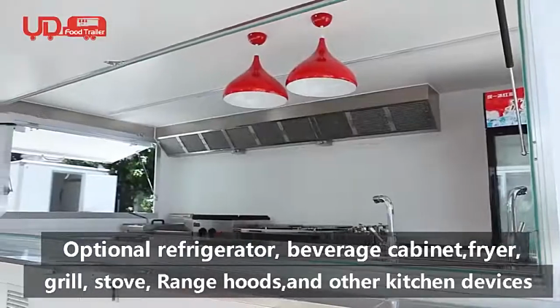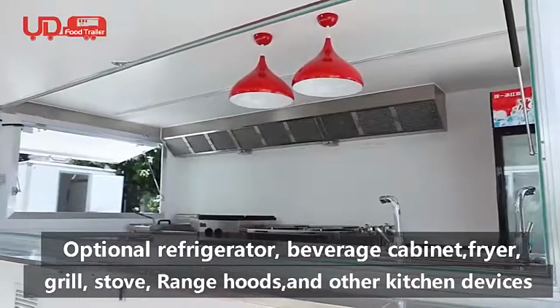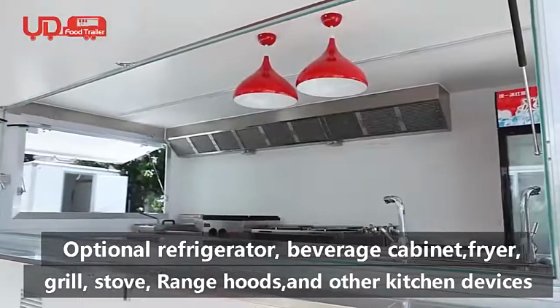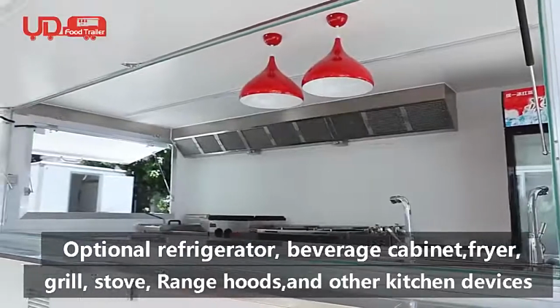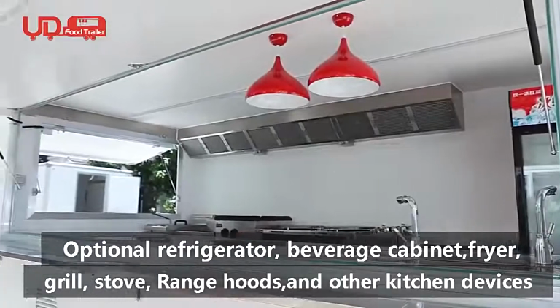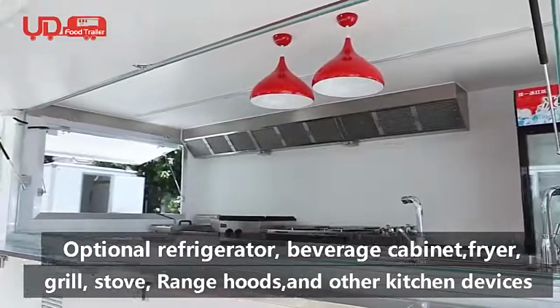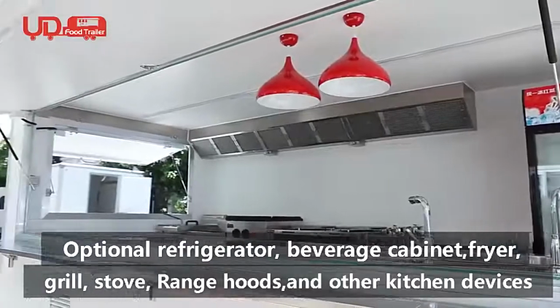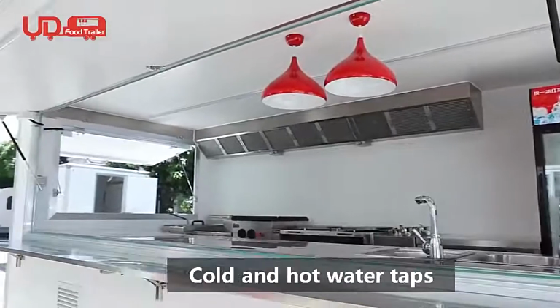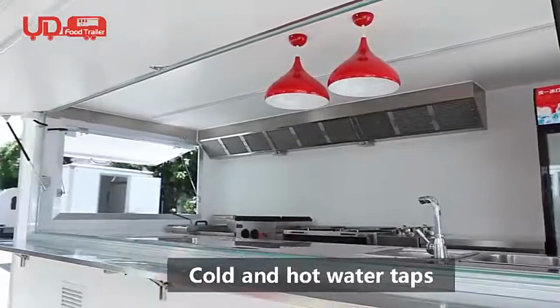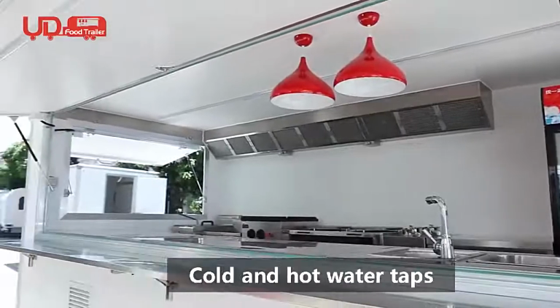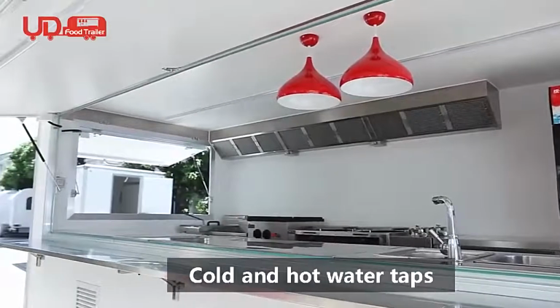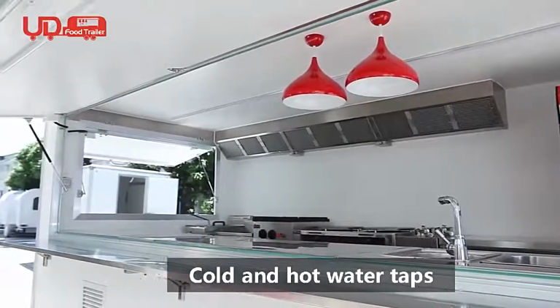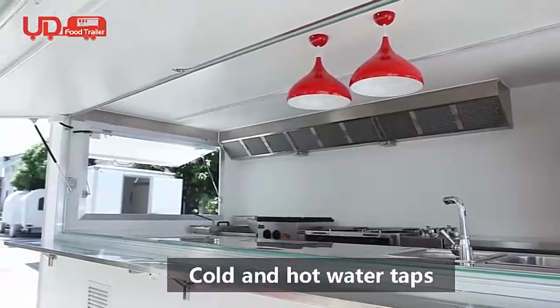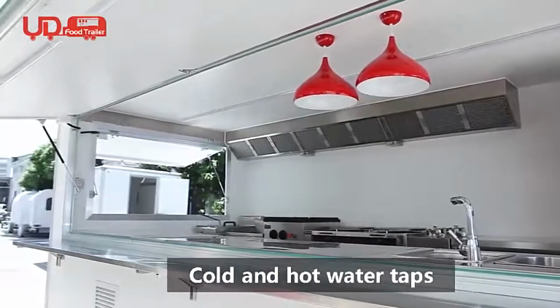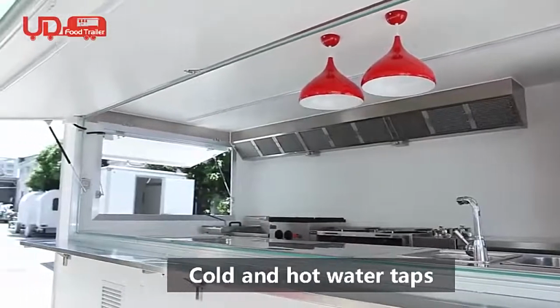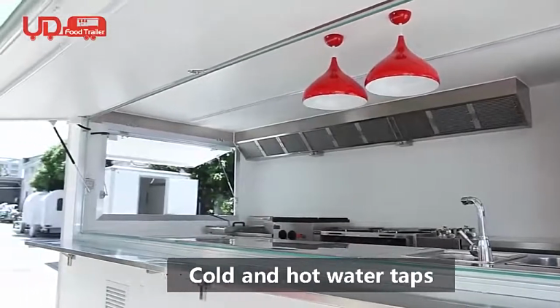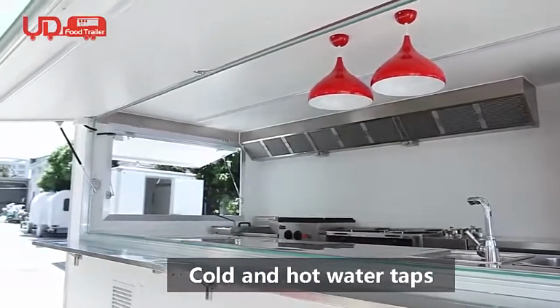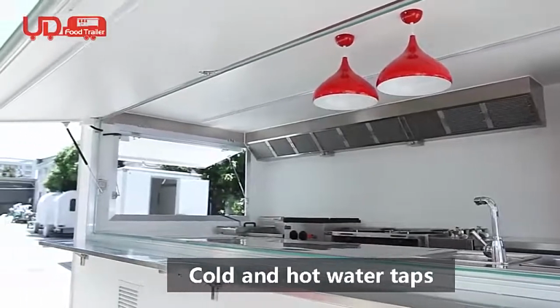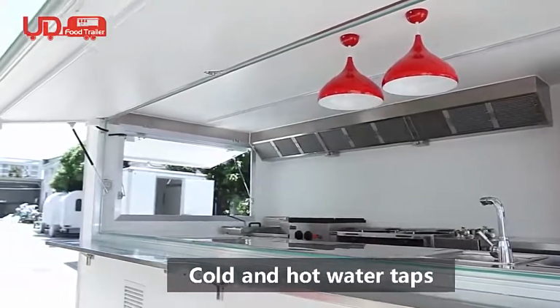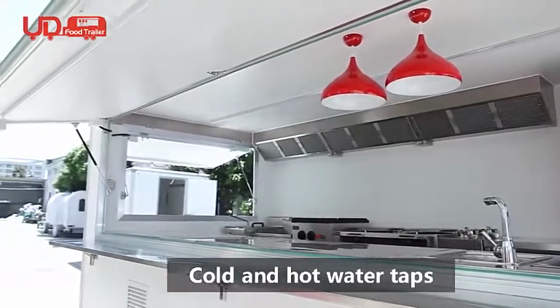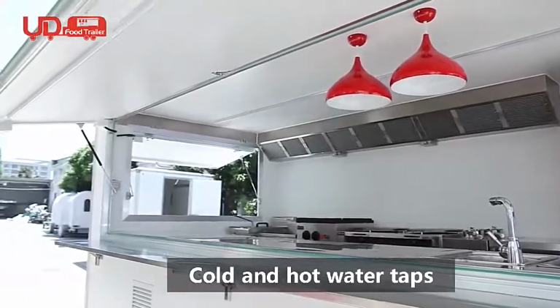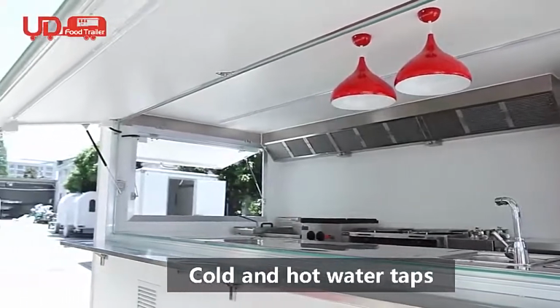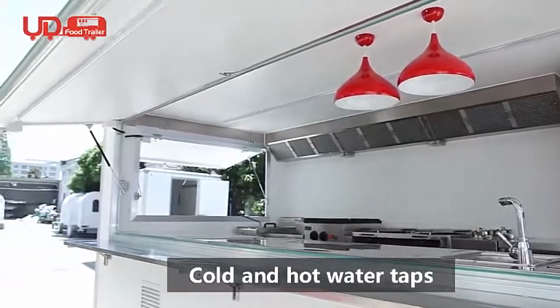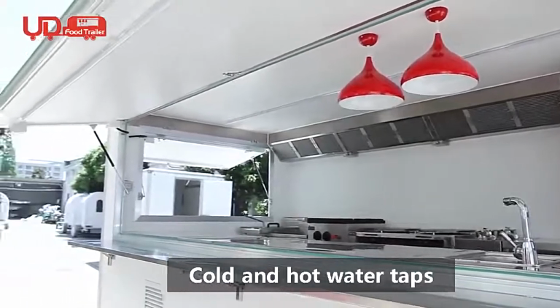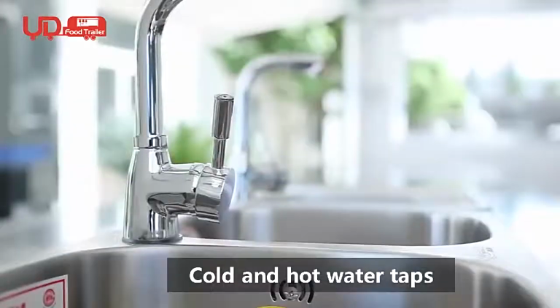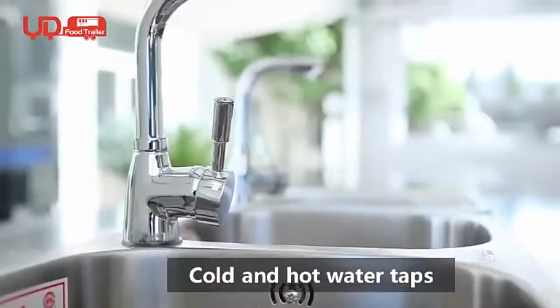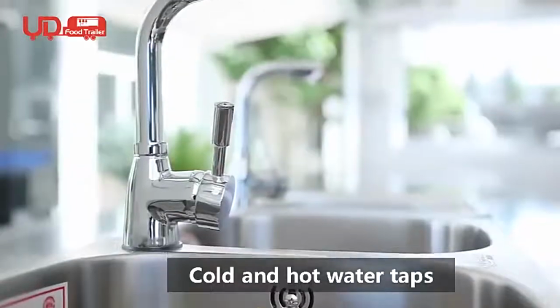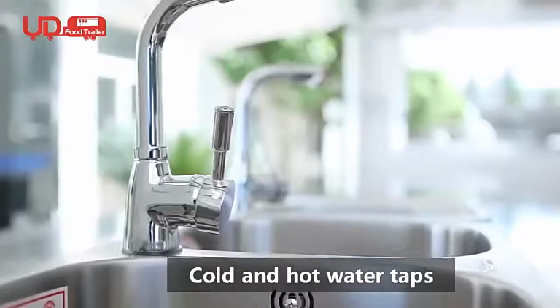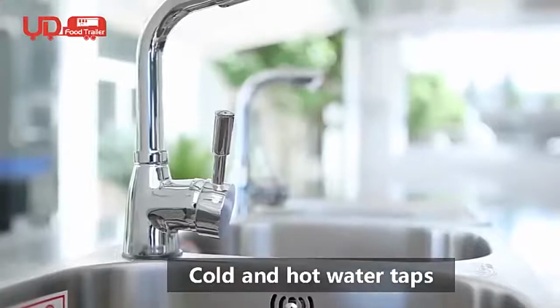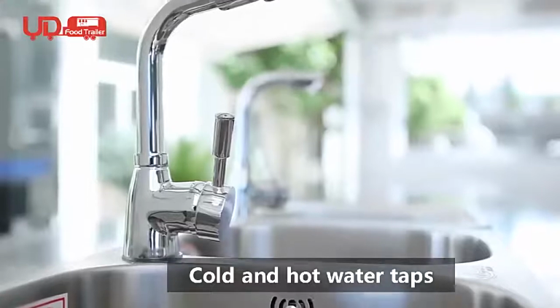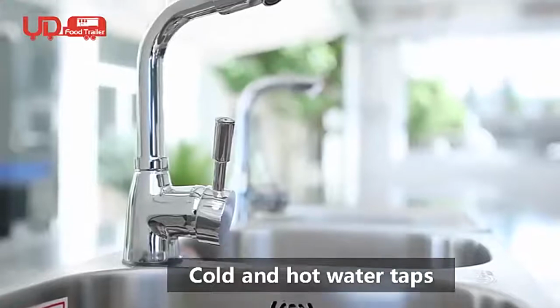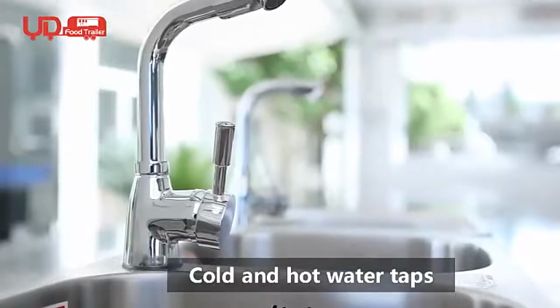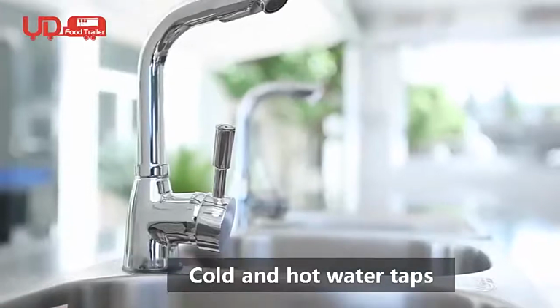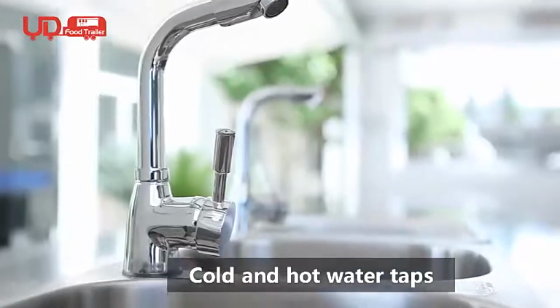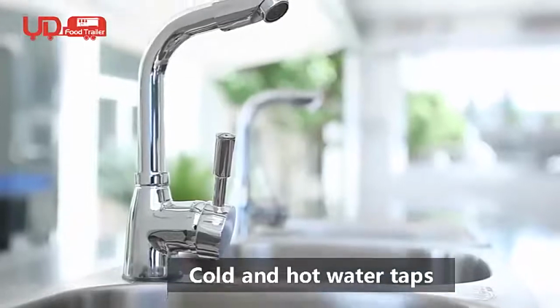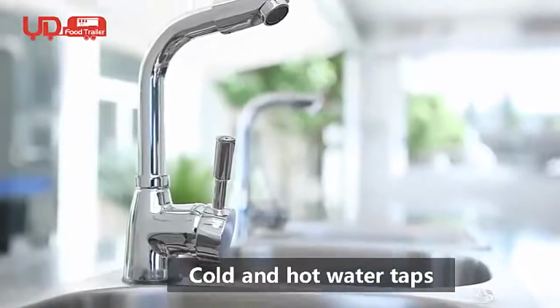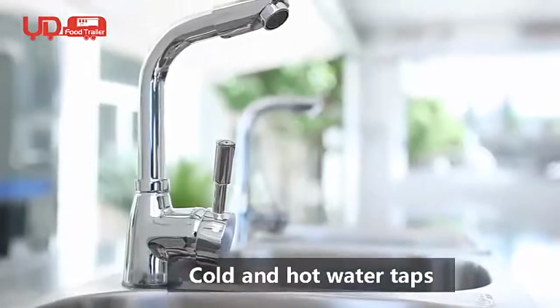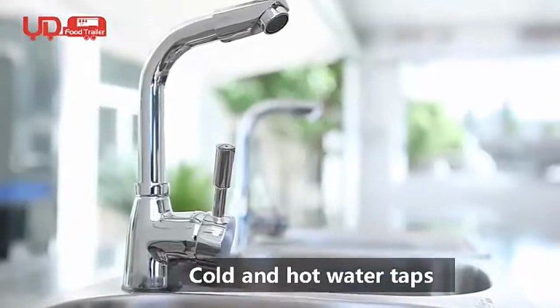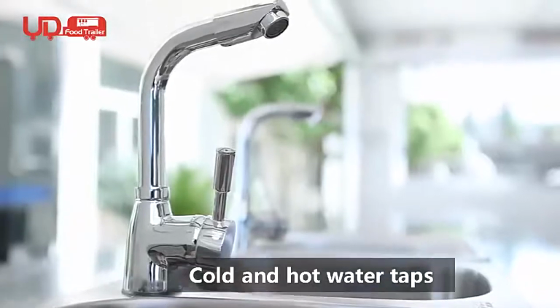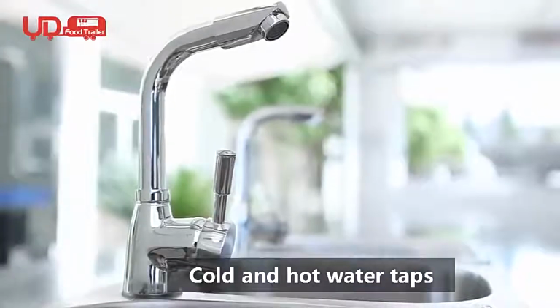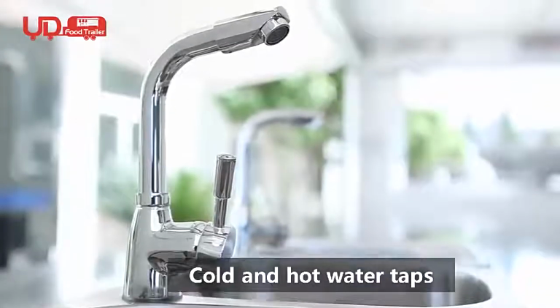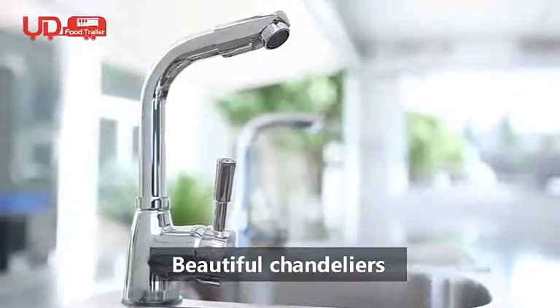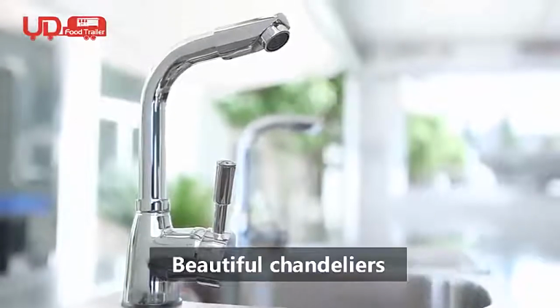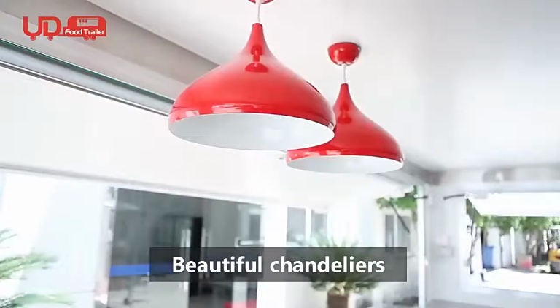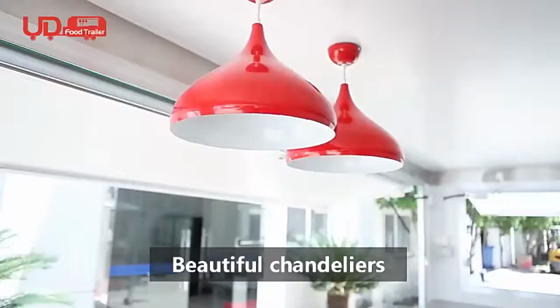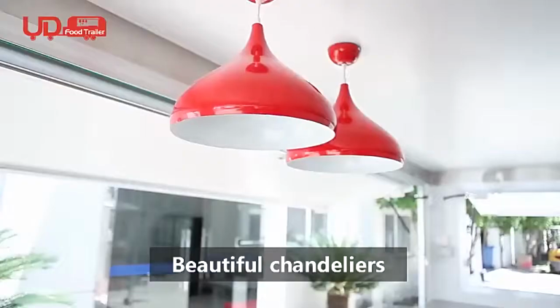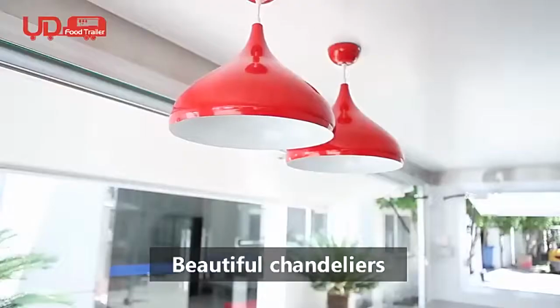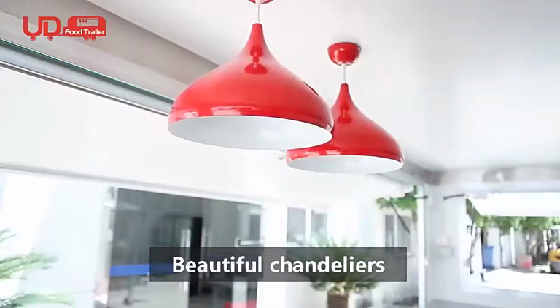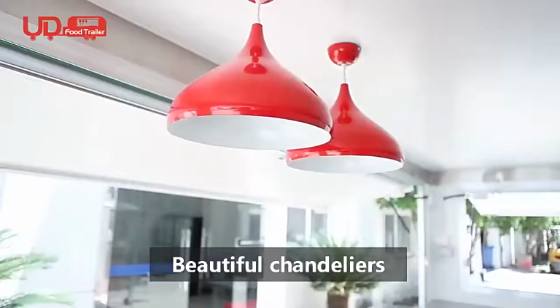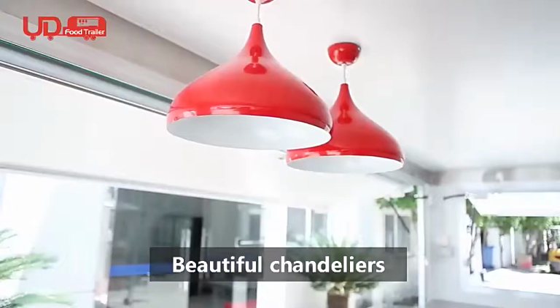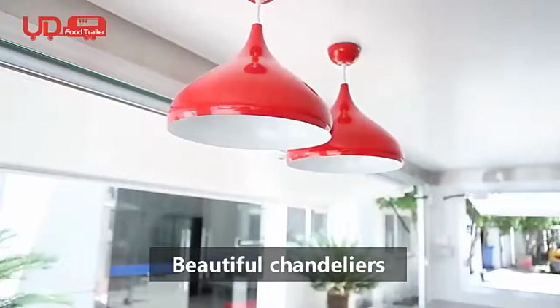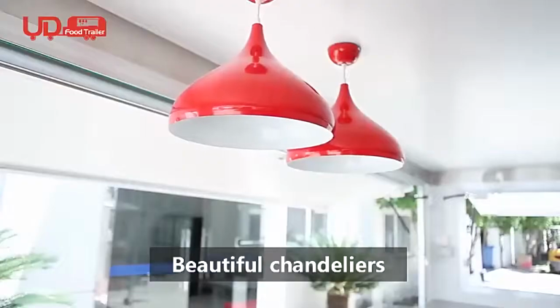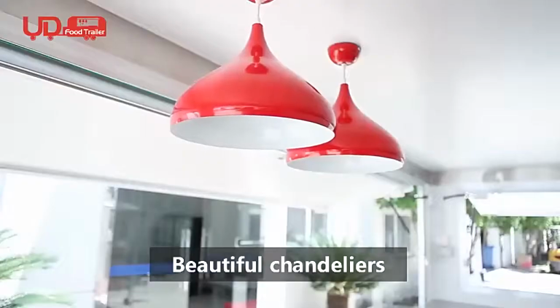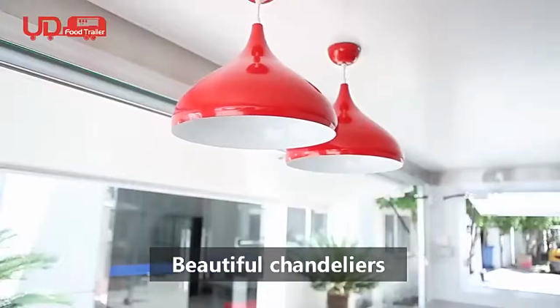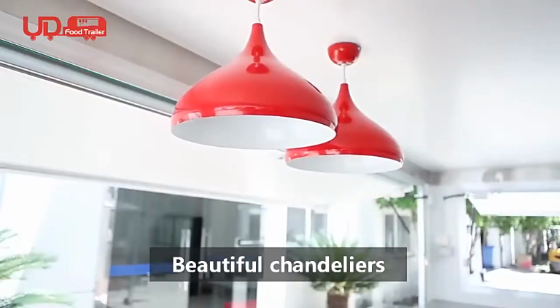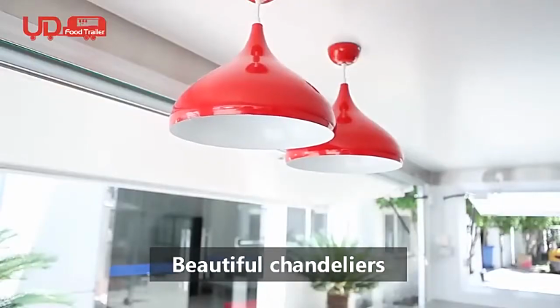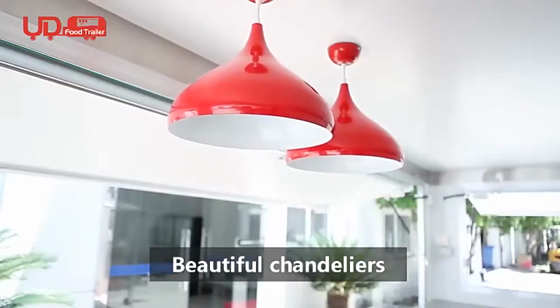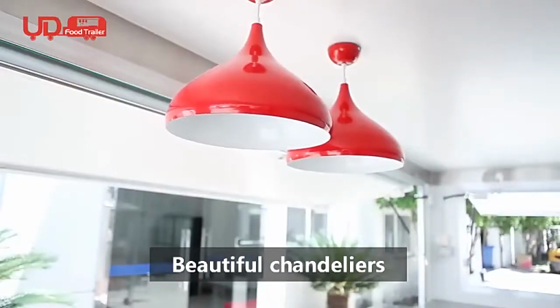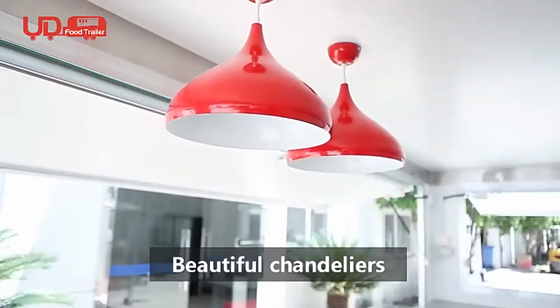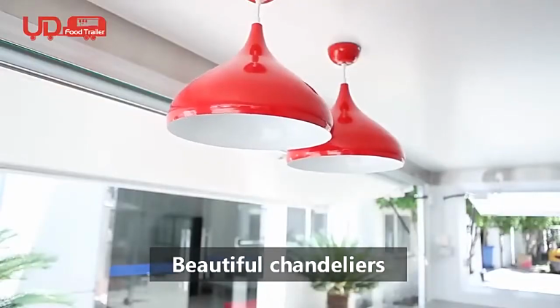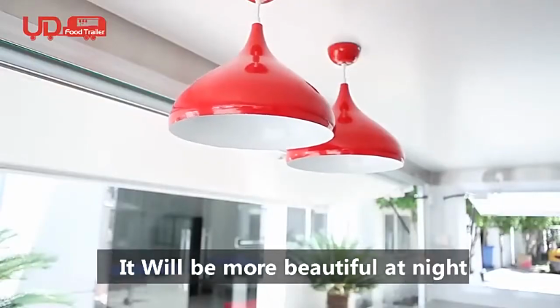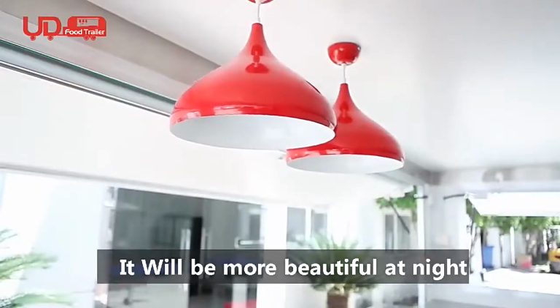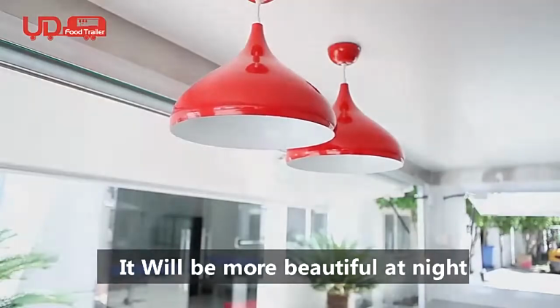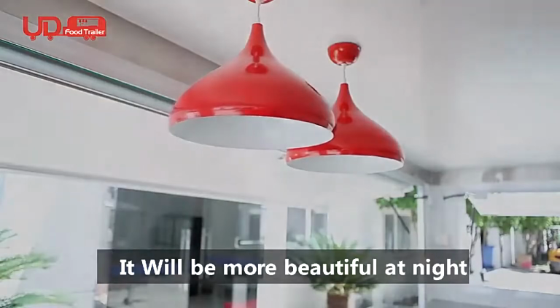Cold and hot water taps are included, along with beautiful chandeliers — it will be even more beautiful at night.